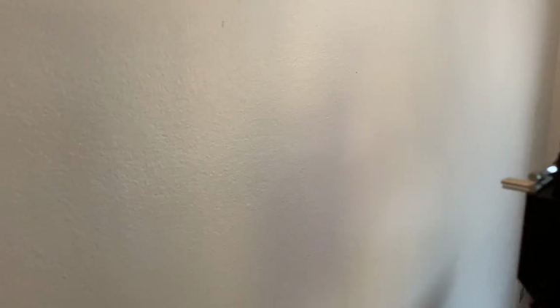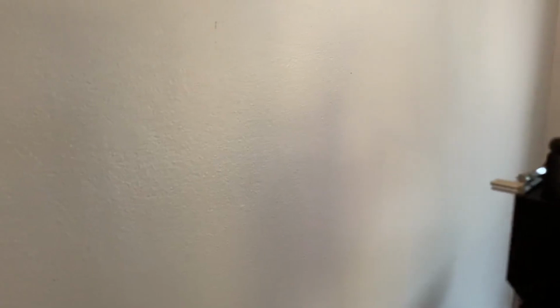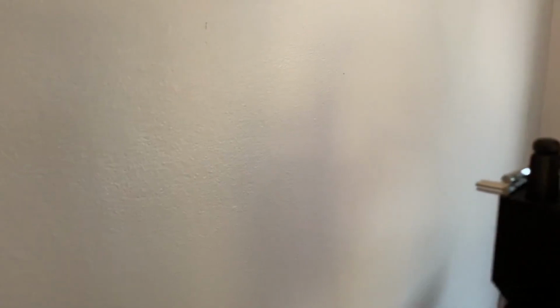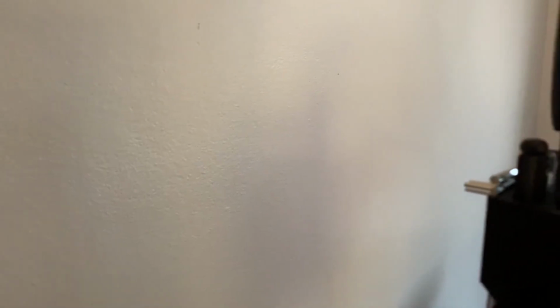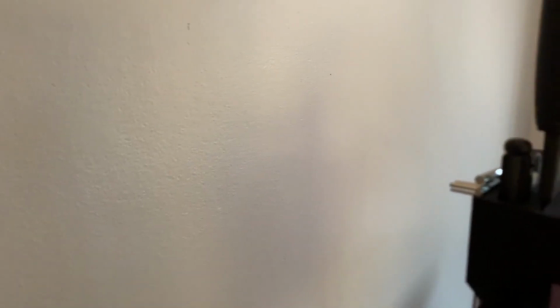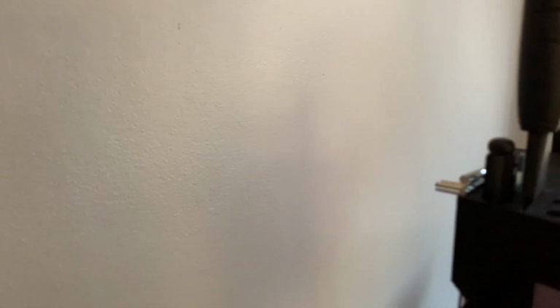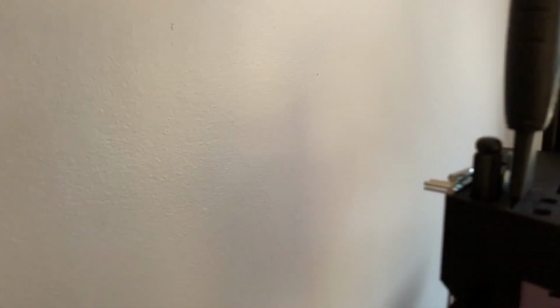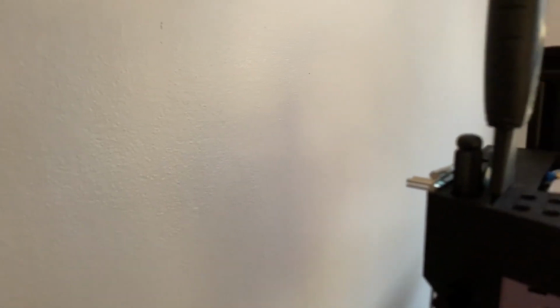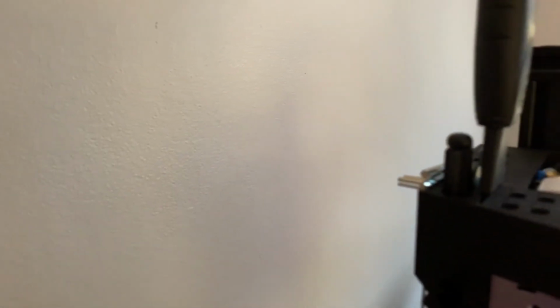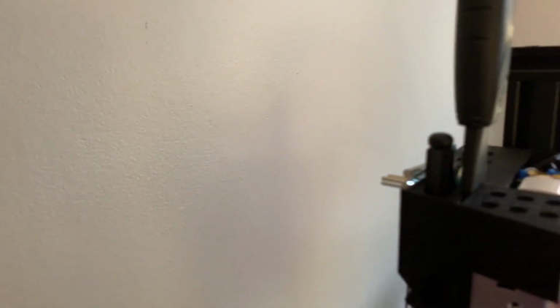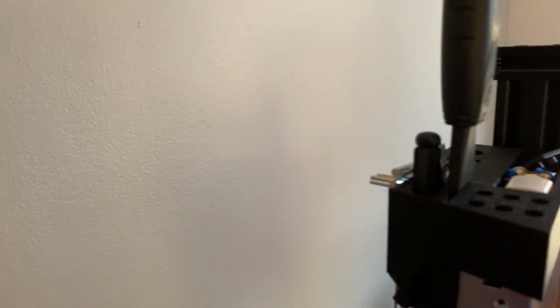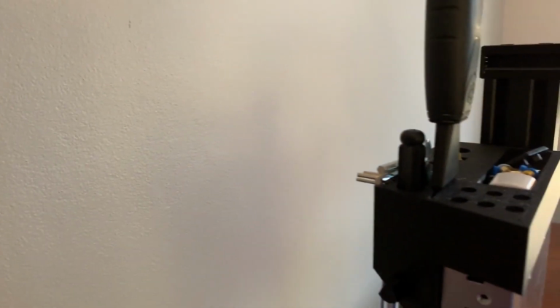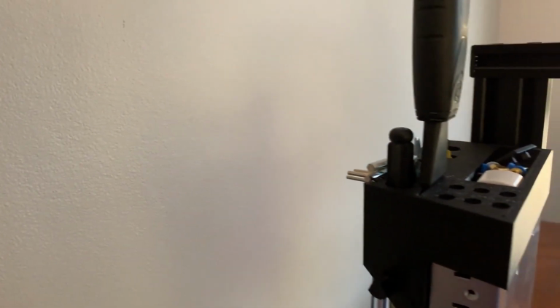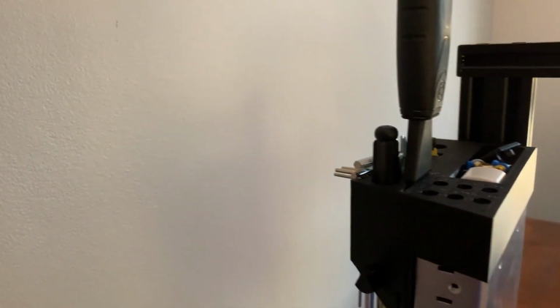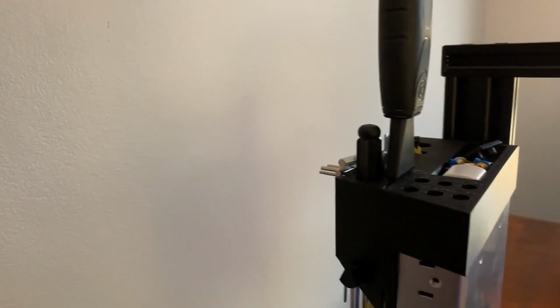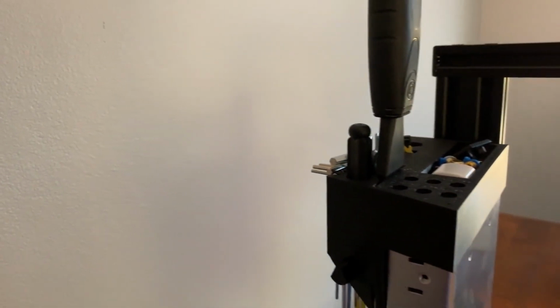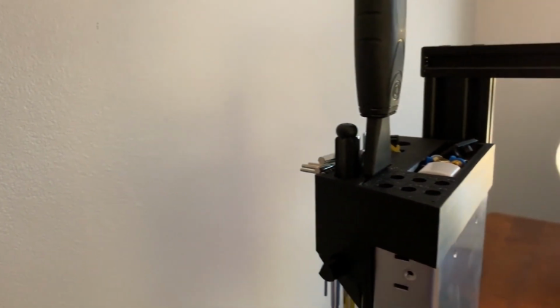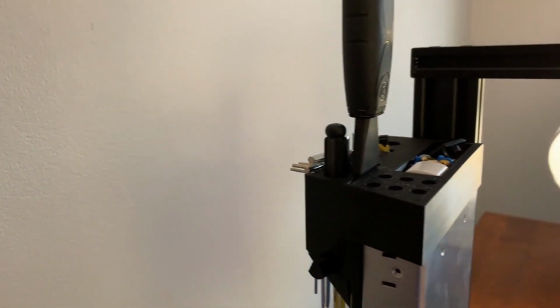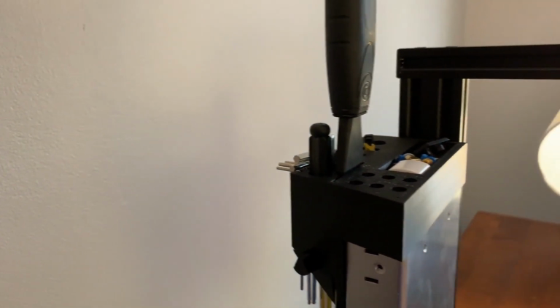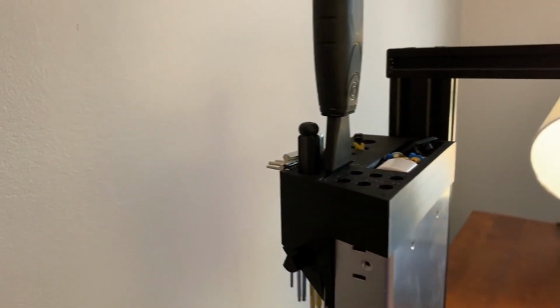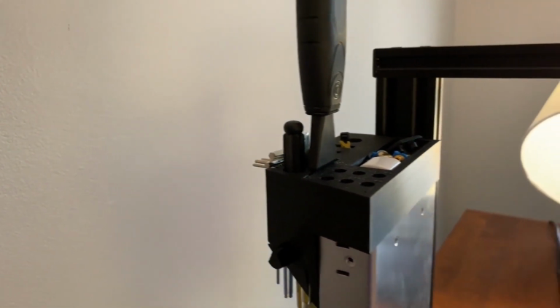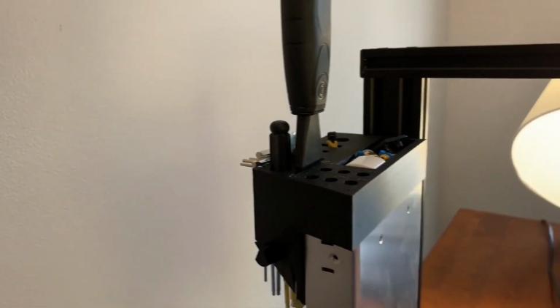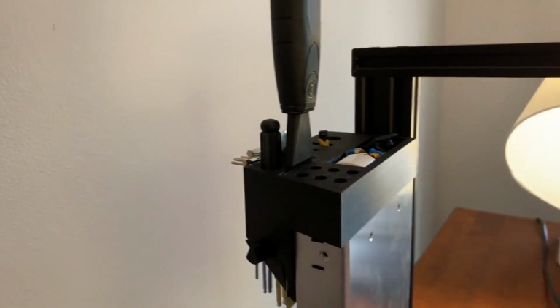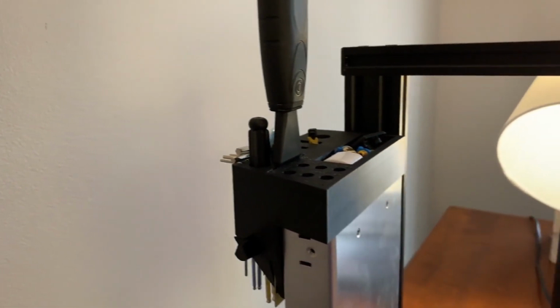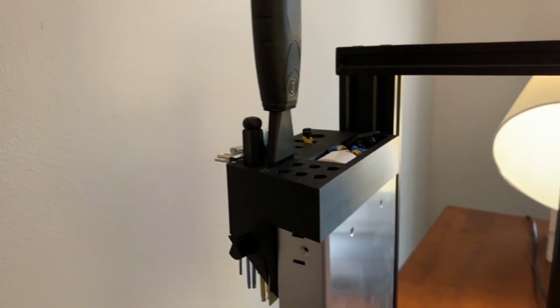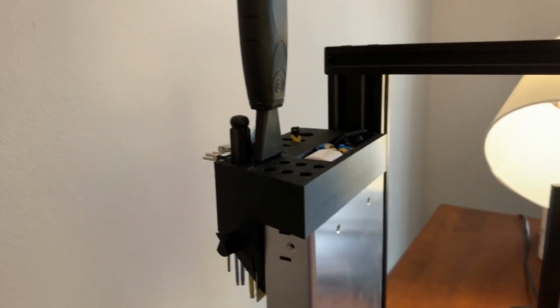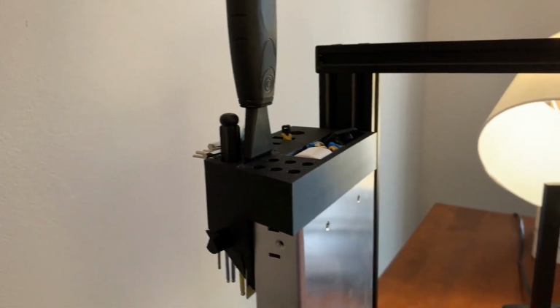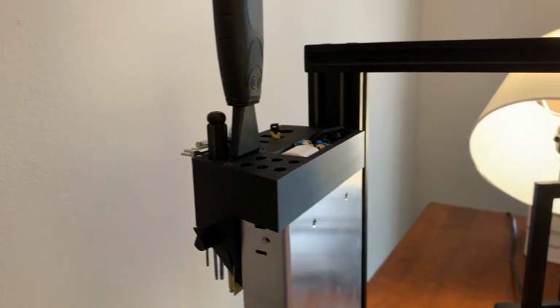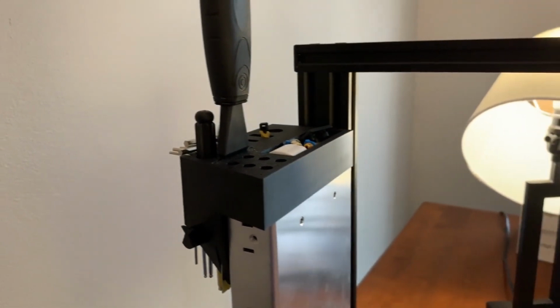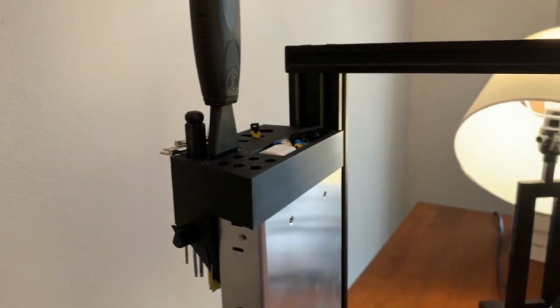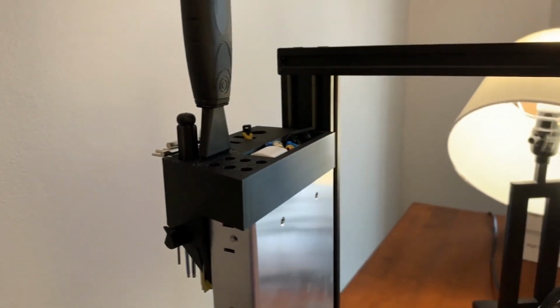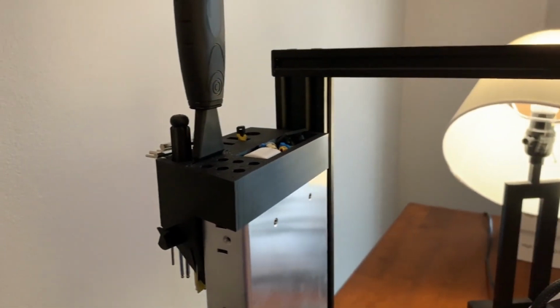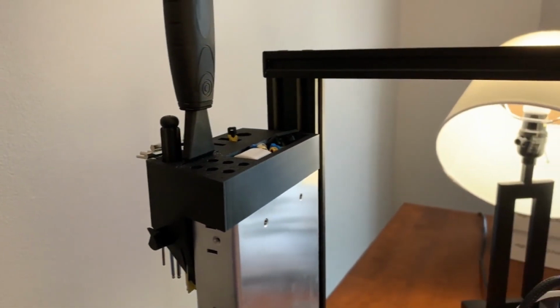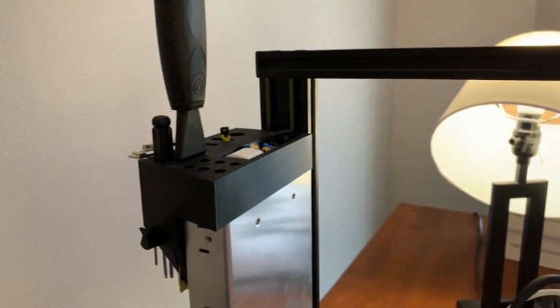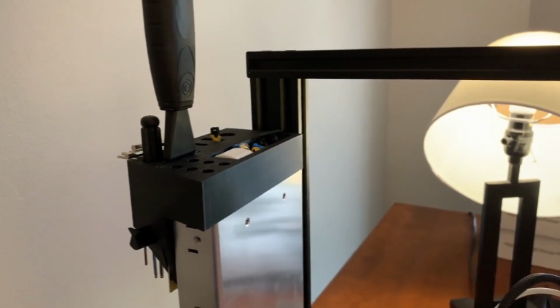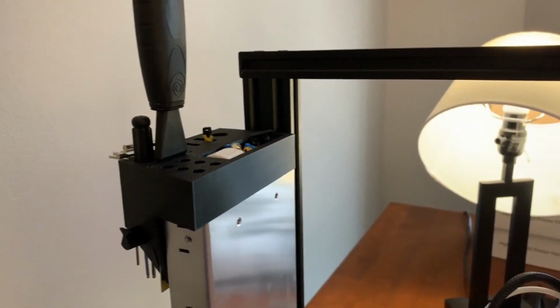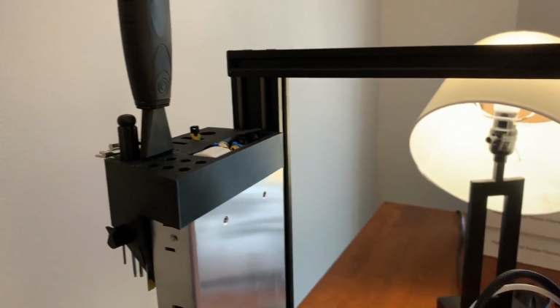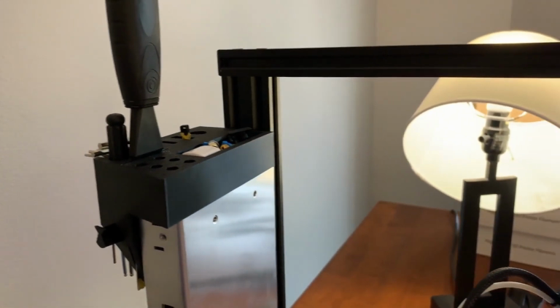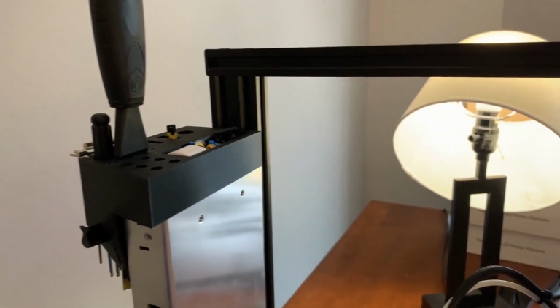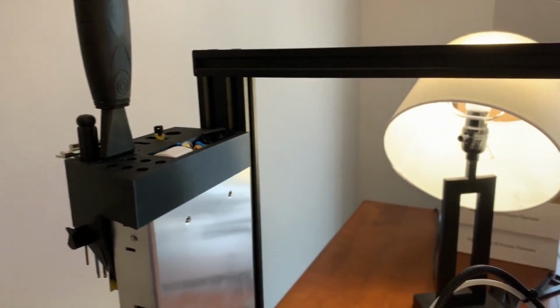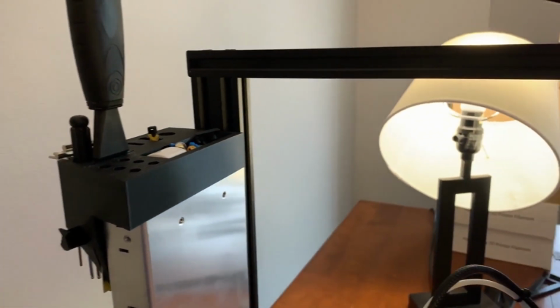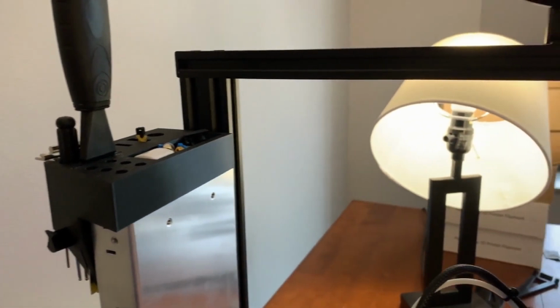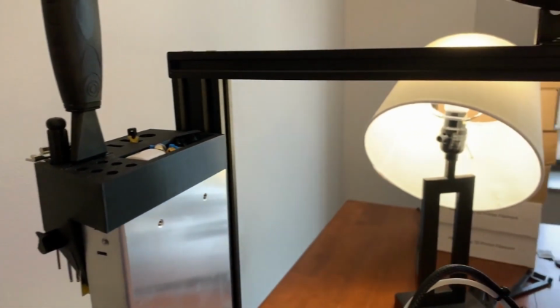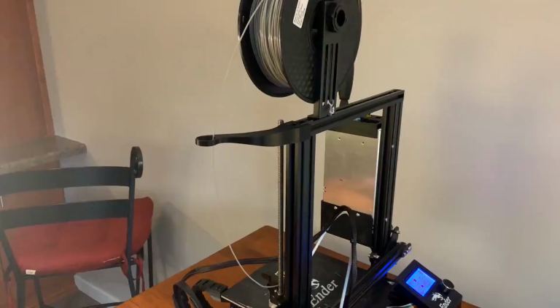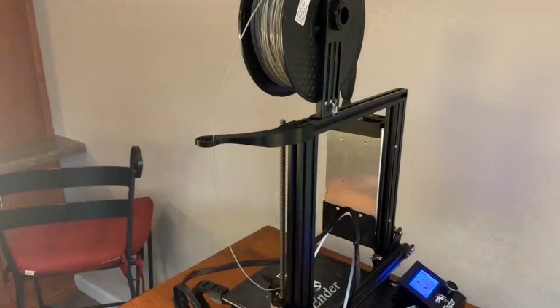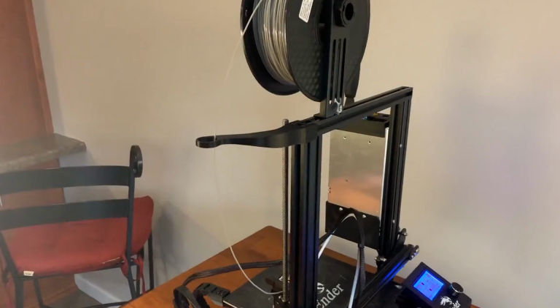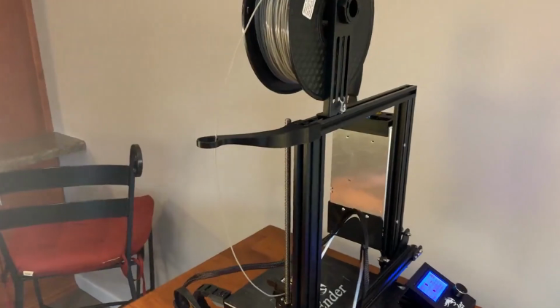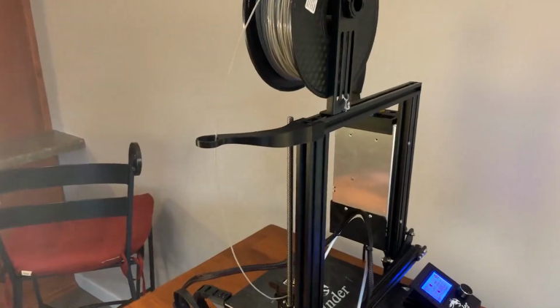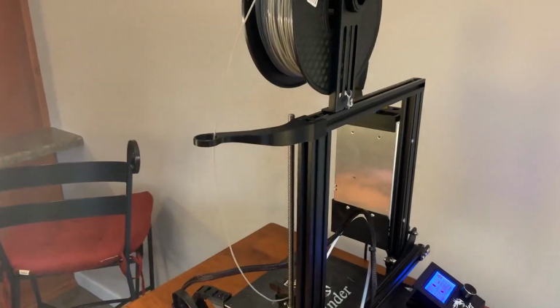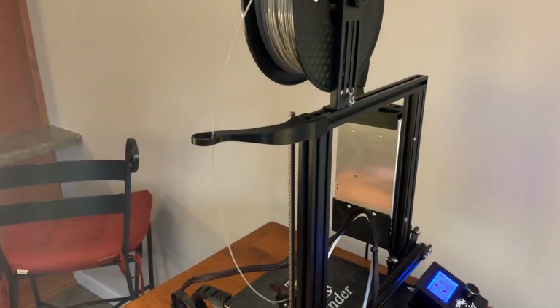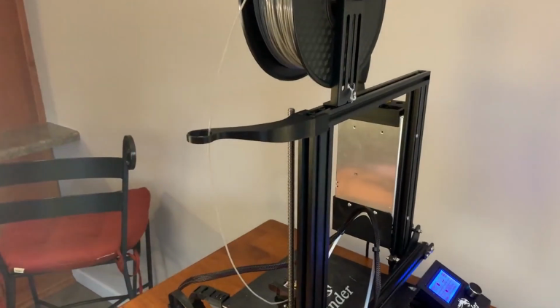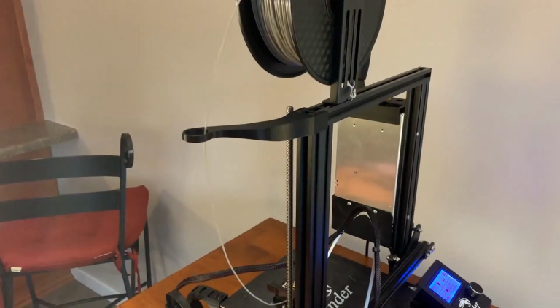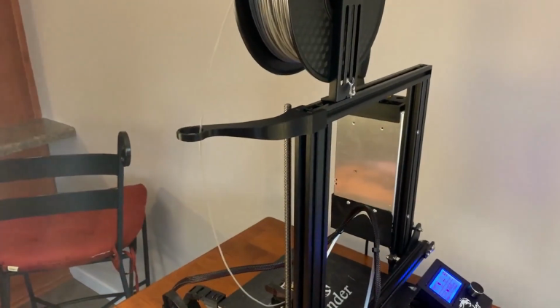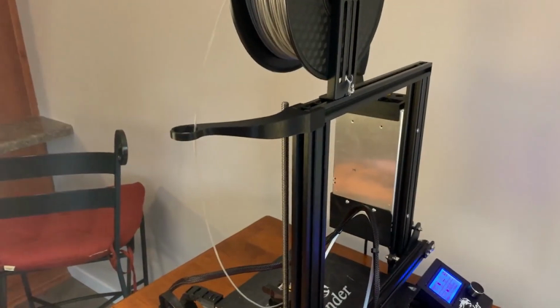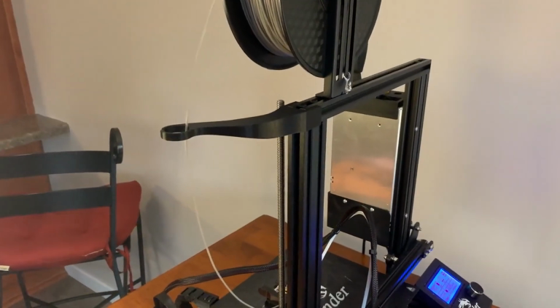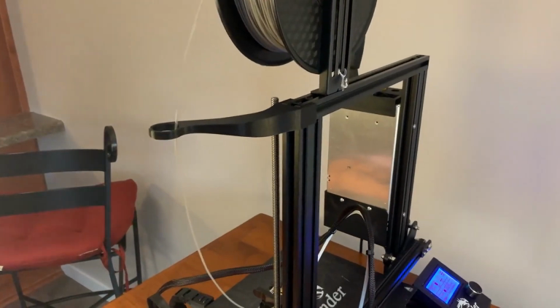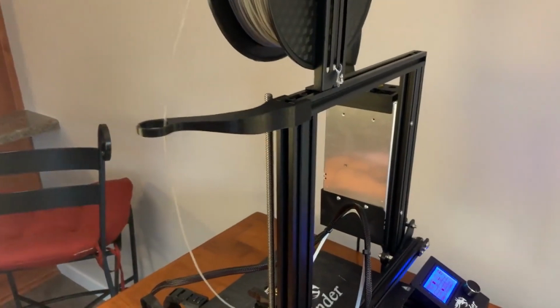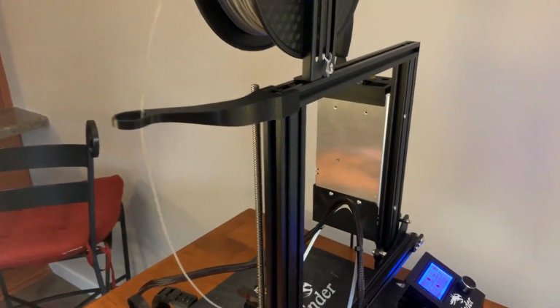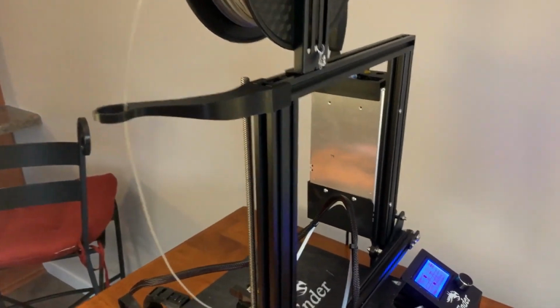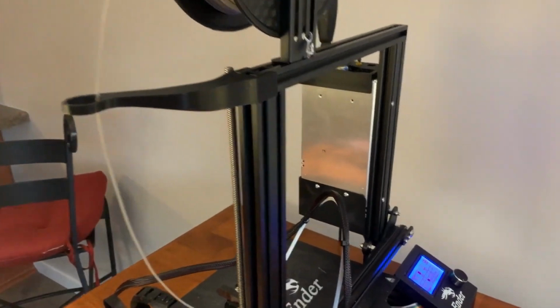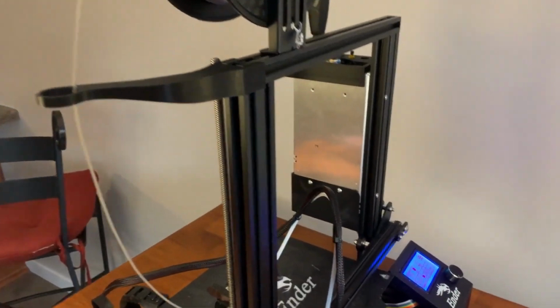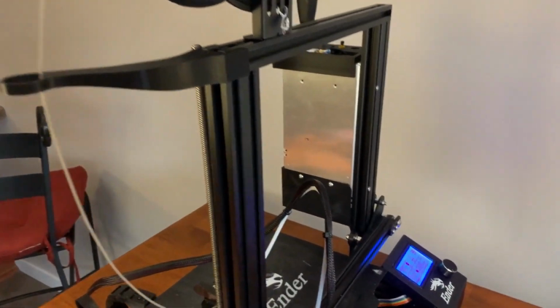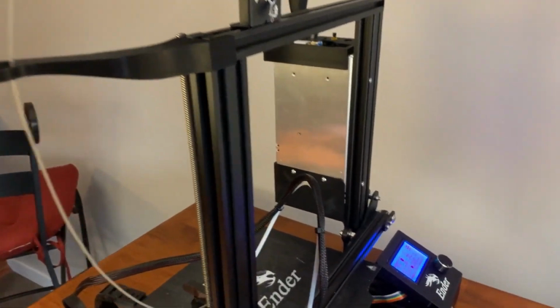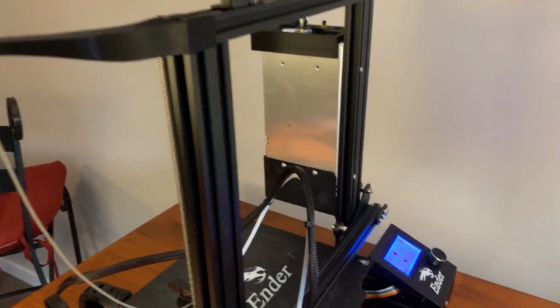Hello everyone, welcome back to my channel. In today's video we're going to be taking a look at six quick modifications for your Ender 3 Pro that you can print at home.